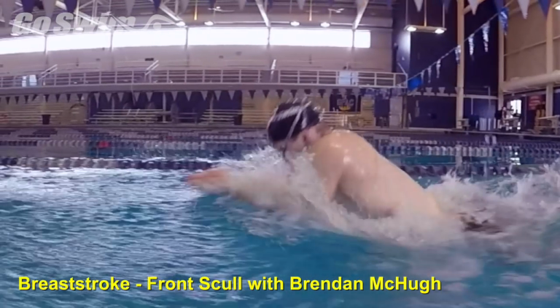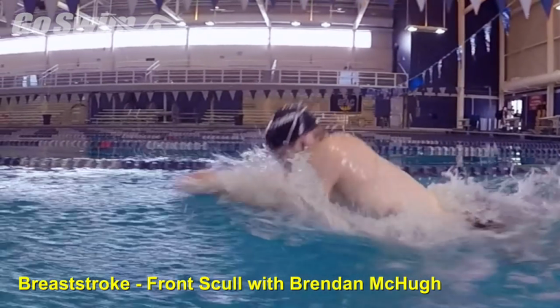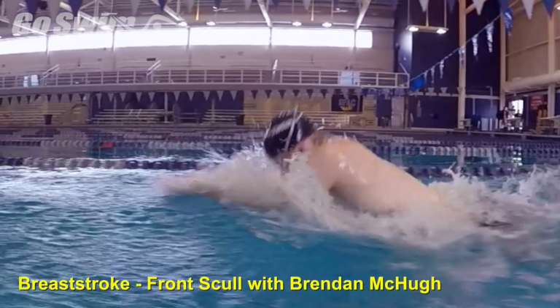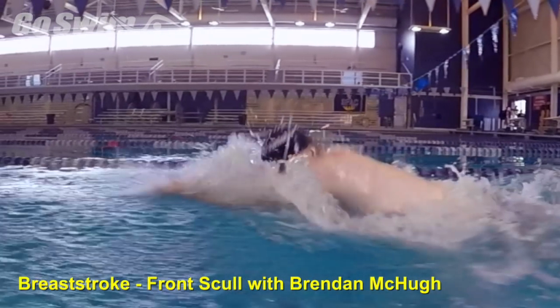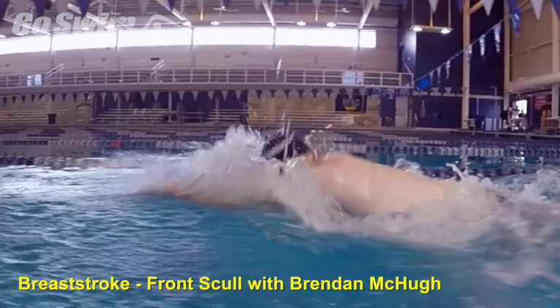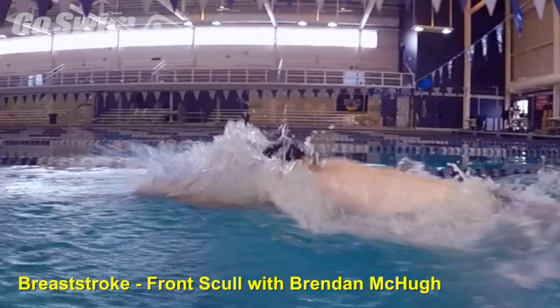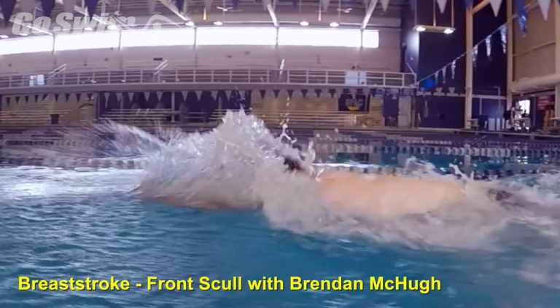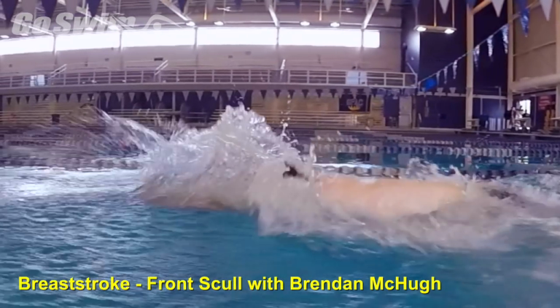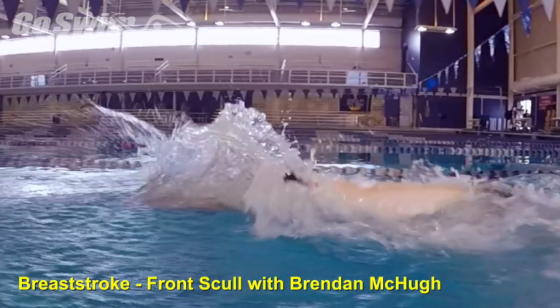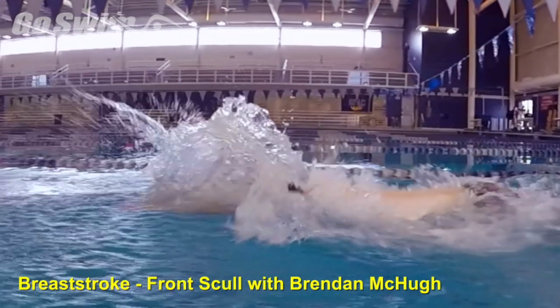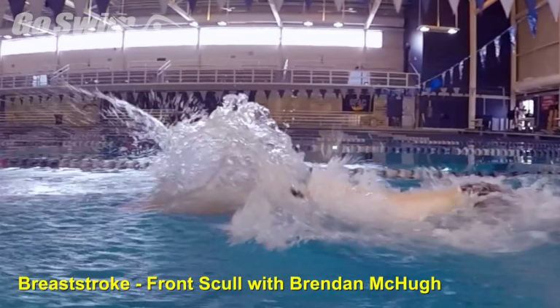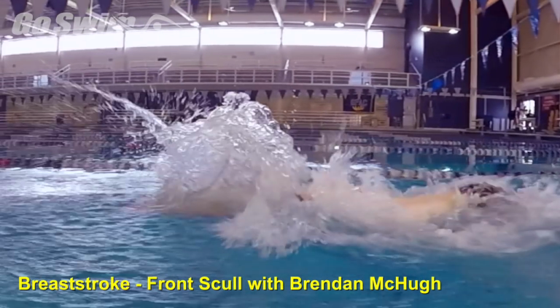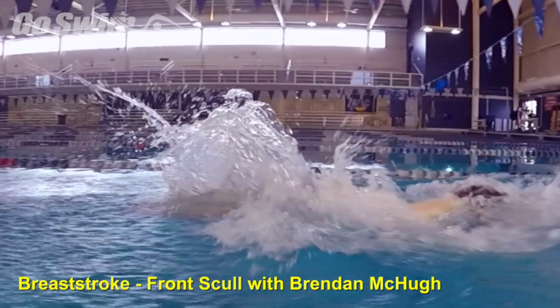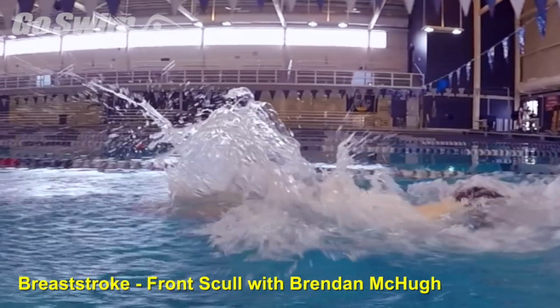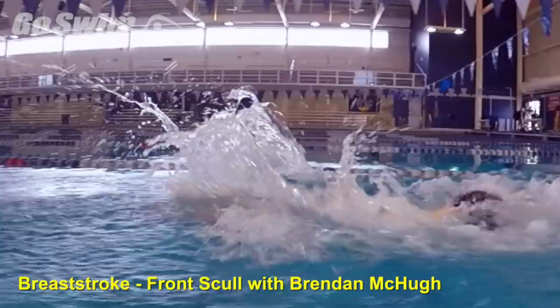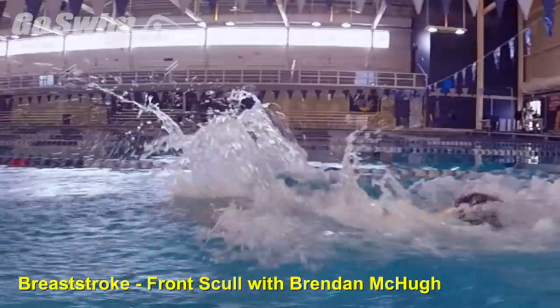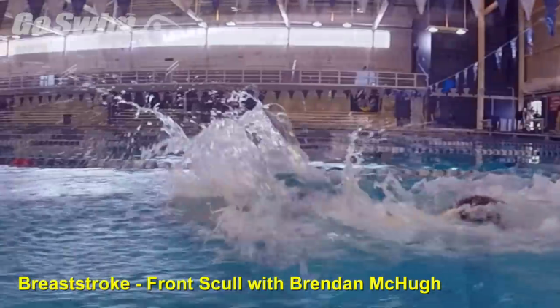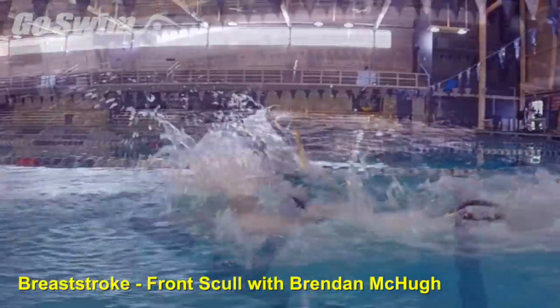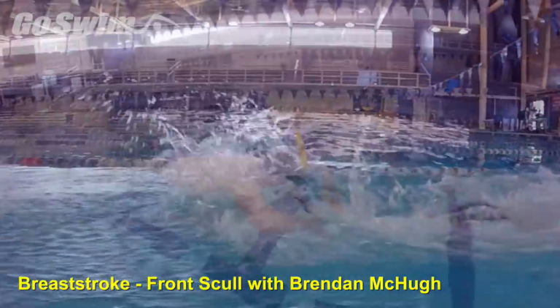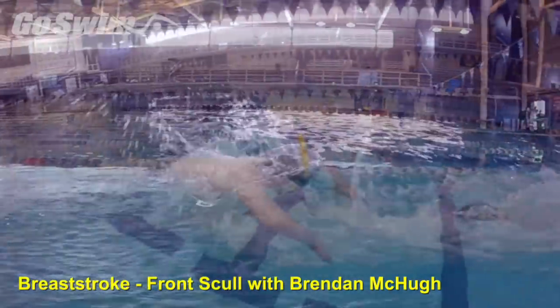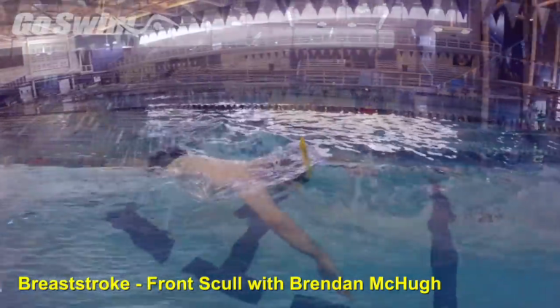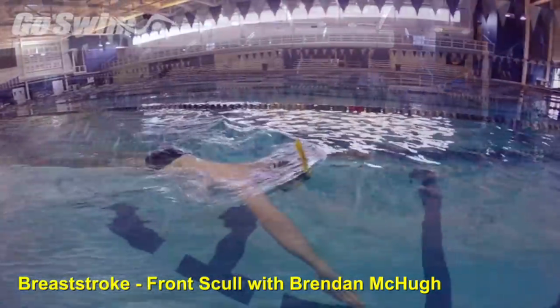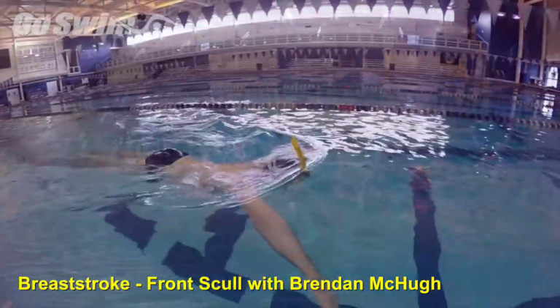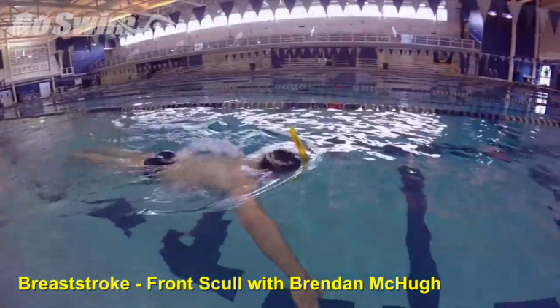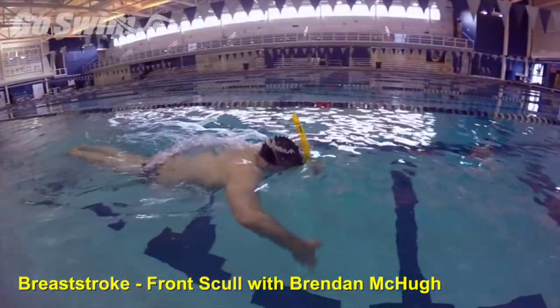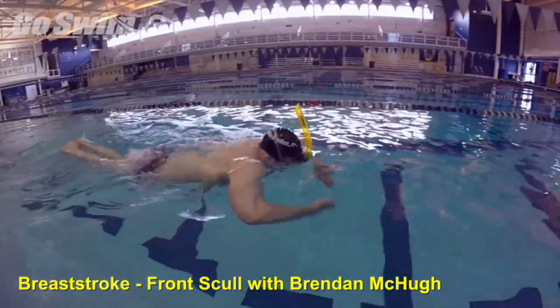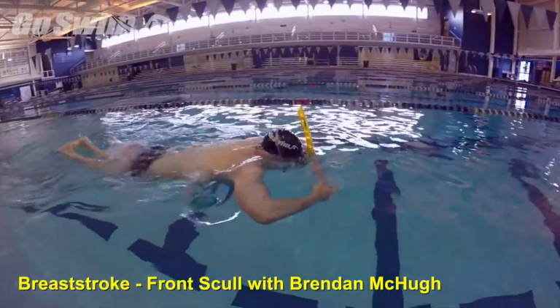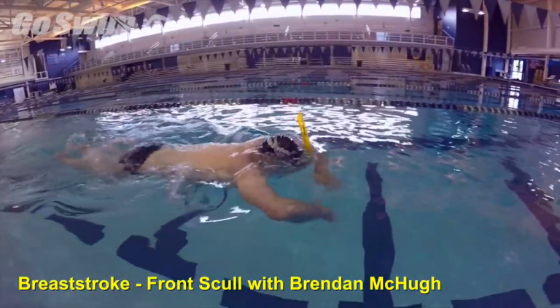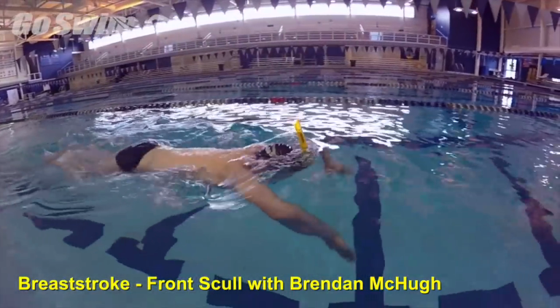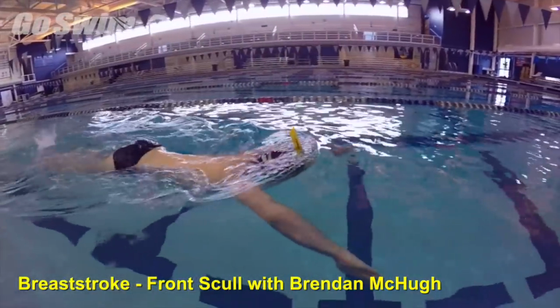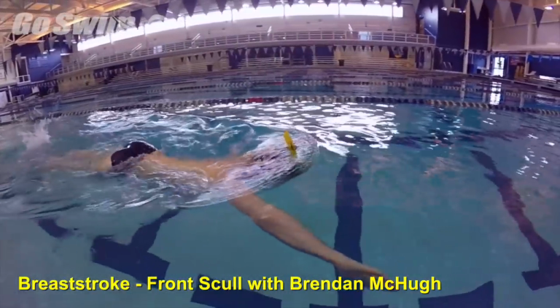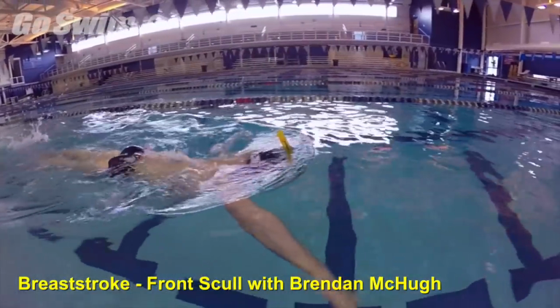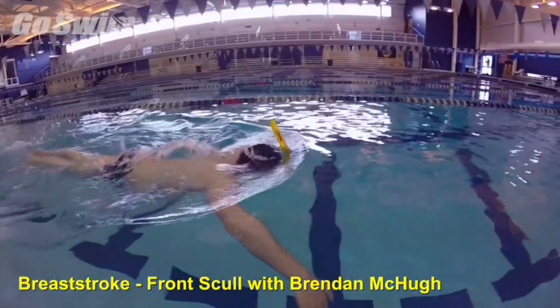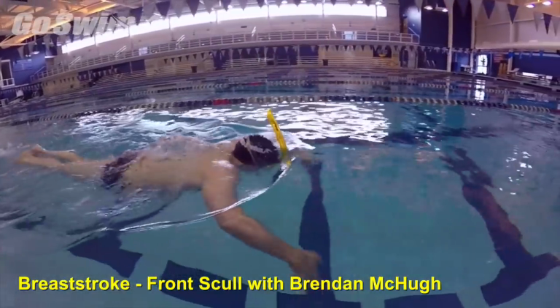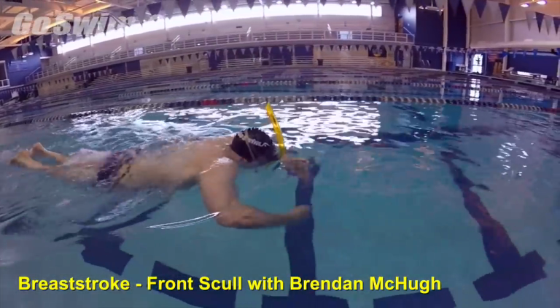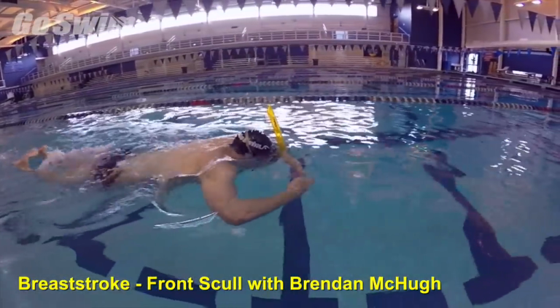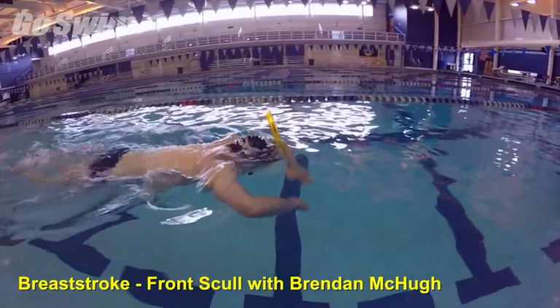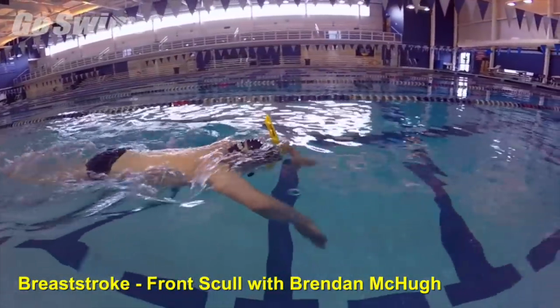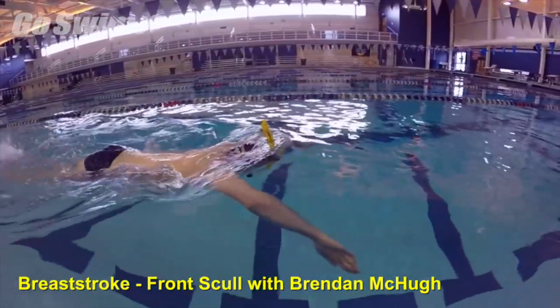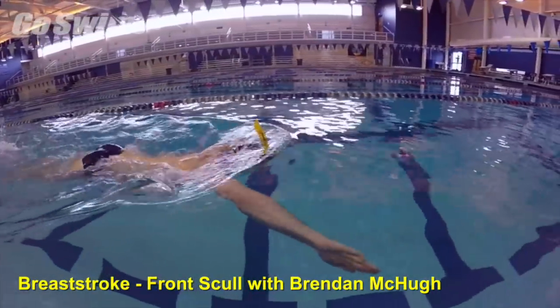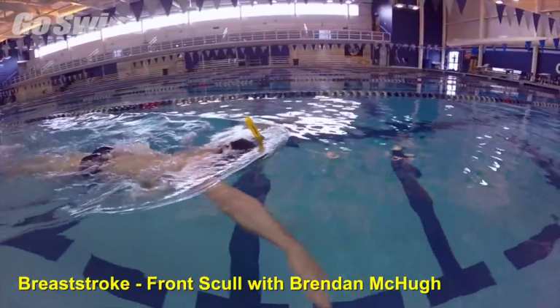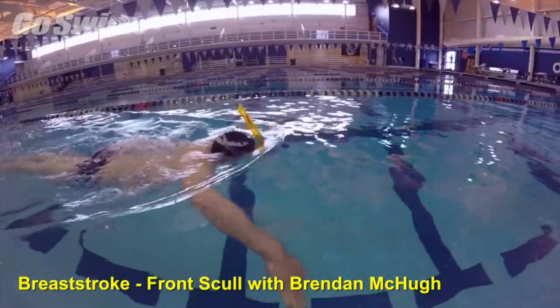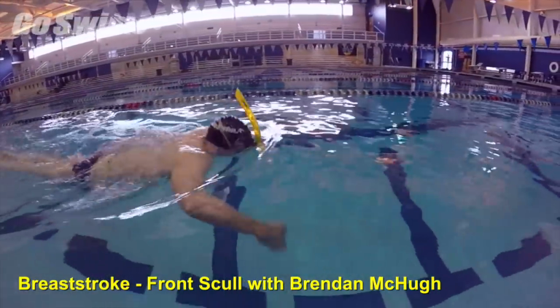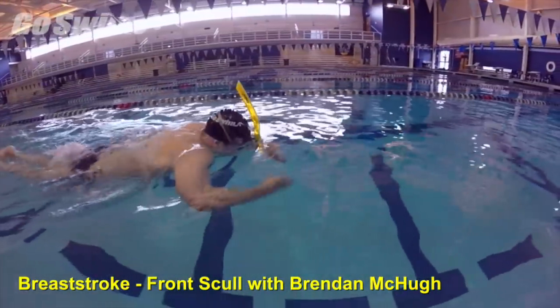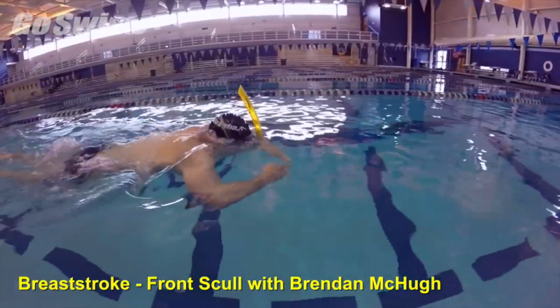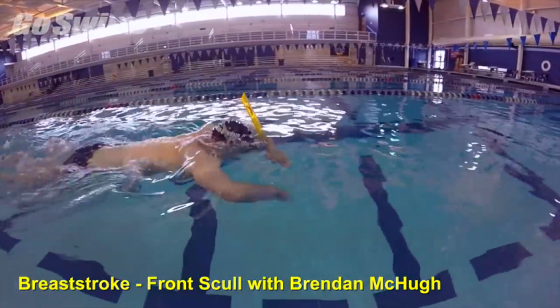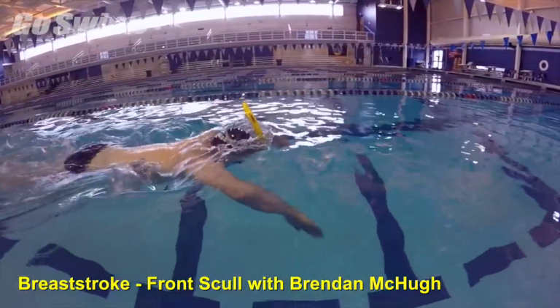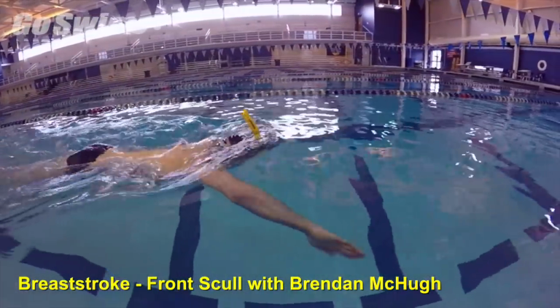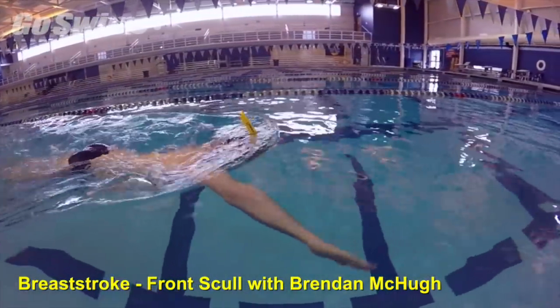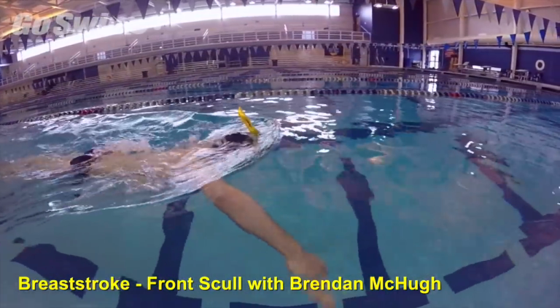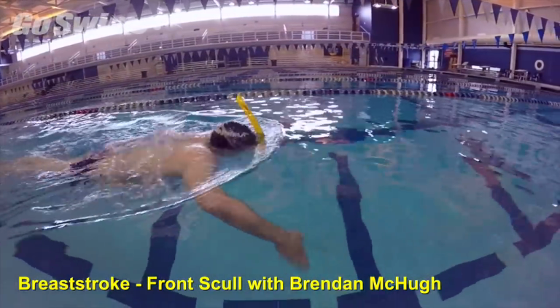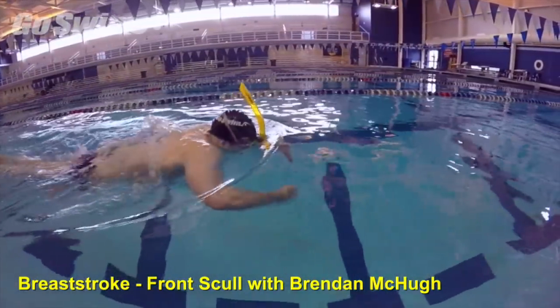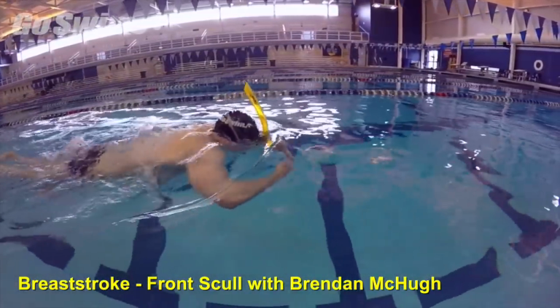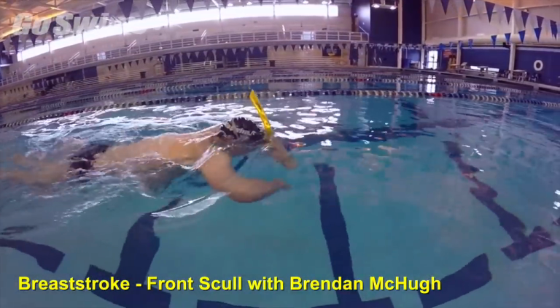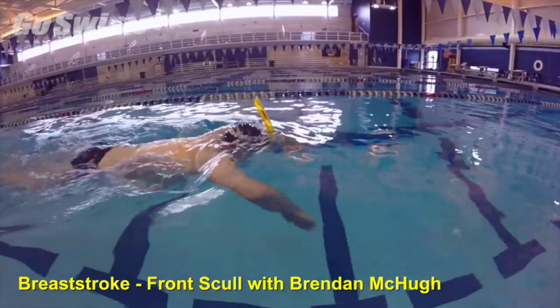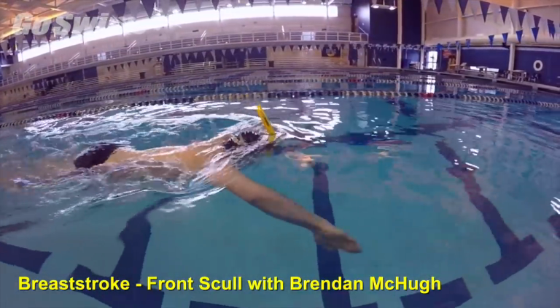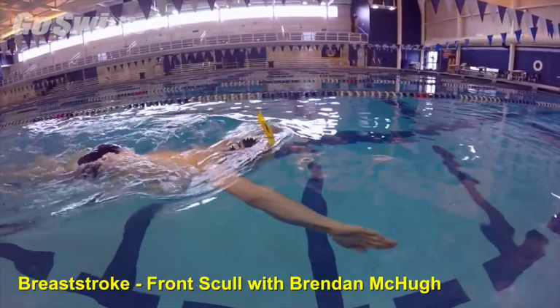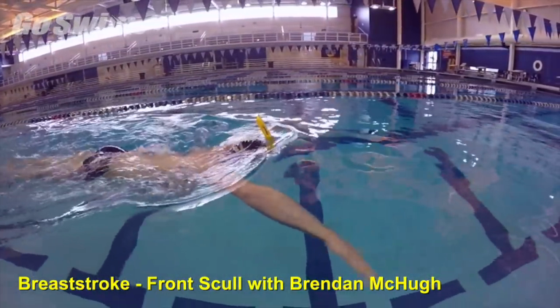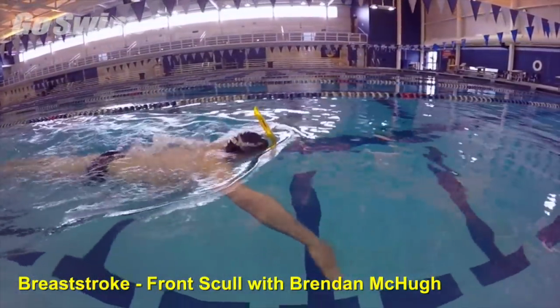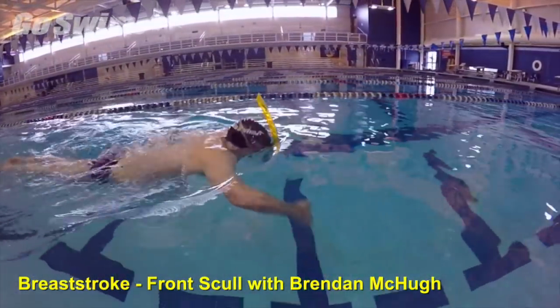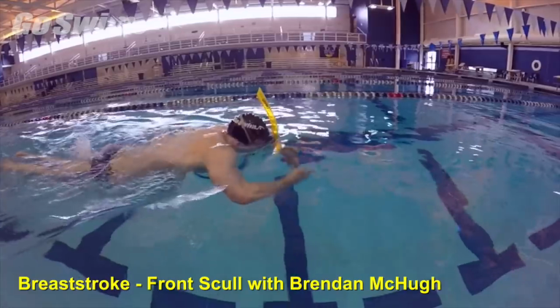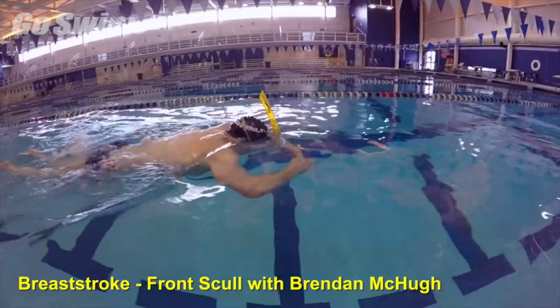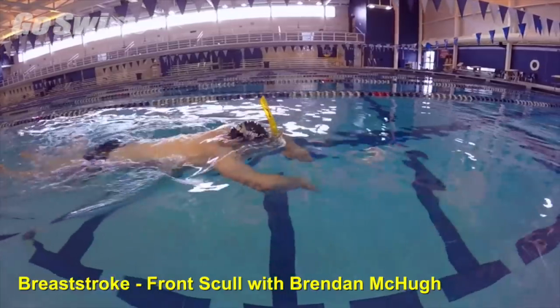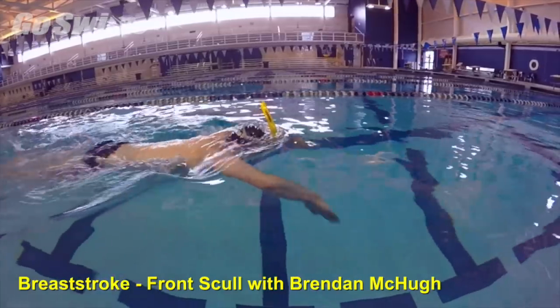Why do it? Front skull for breaststroke helps you find the angle that's just right between the upper and lower arm to make that early catch.